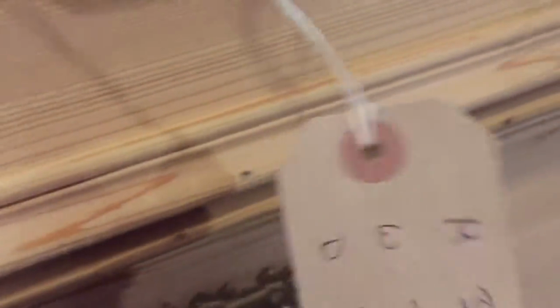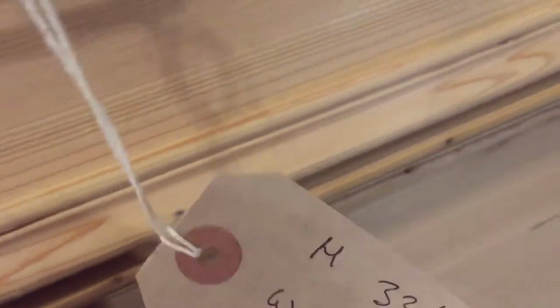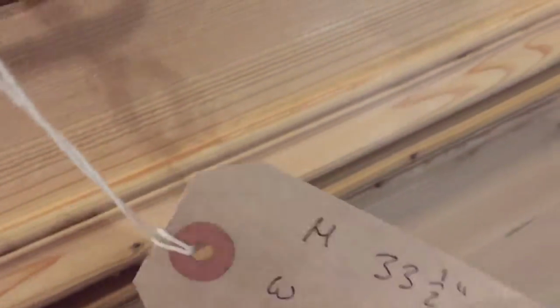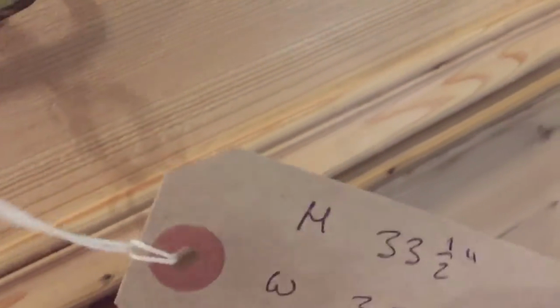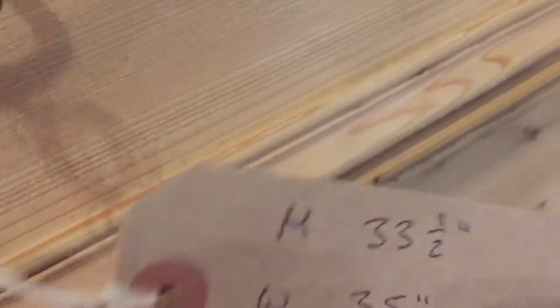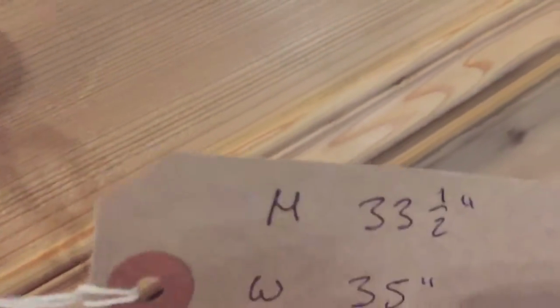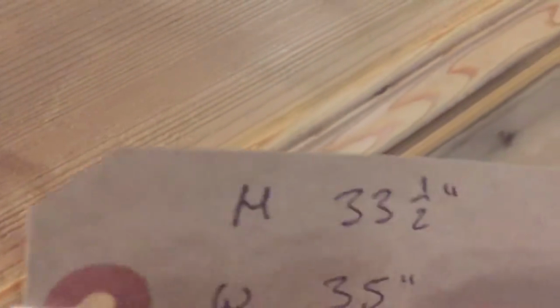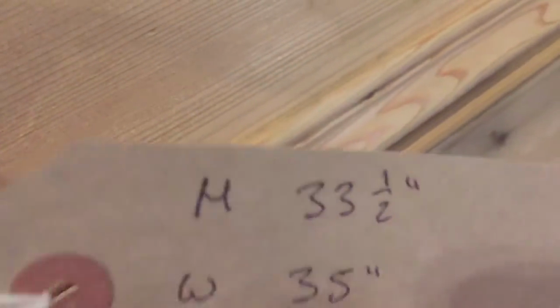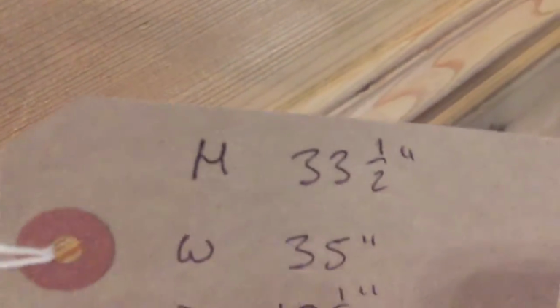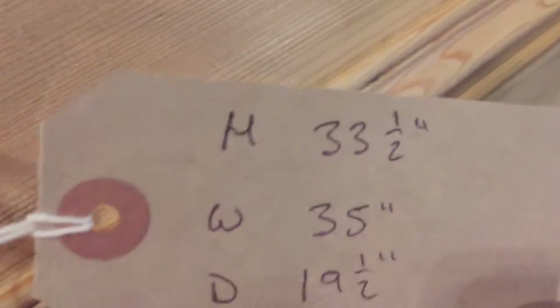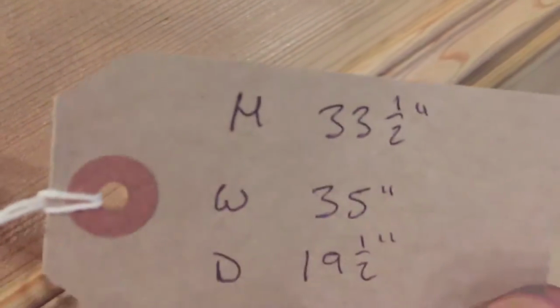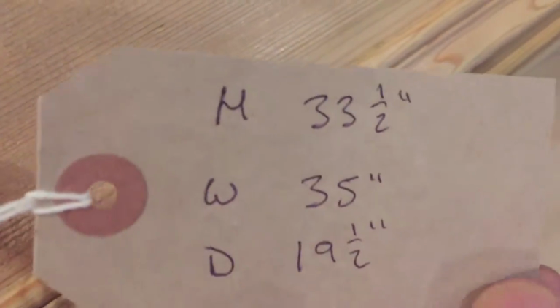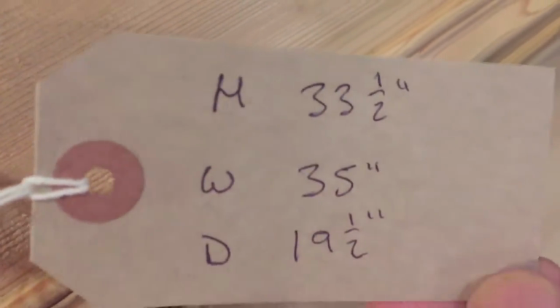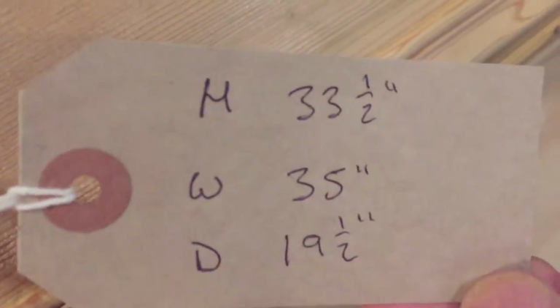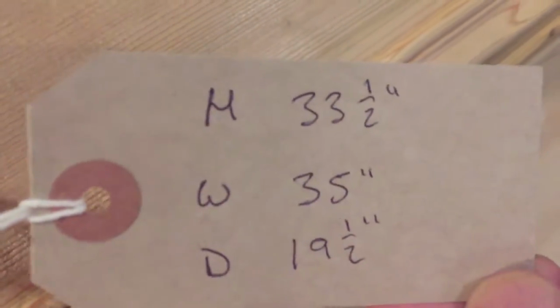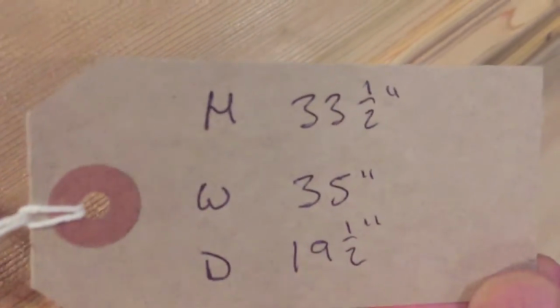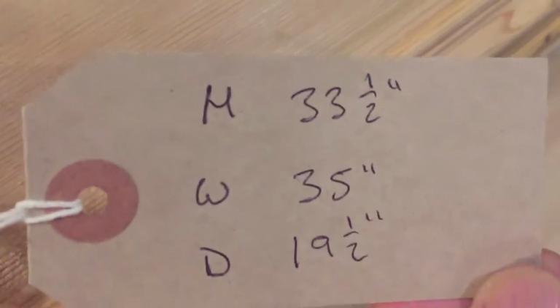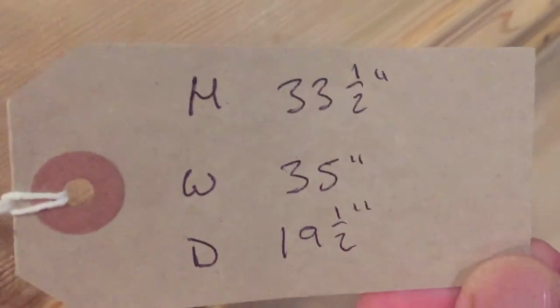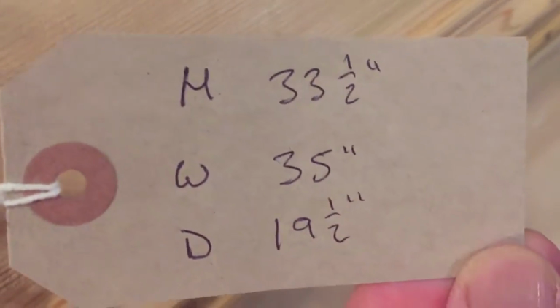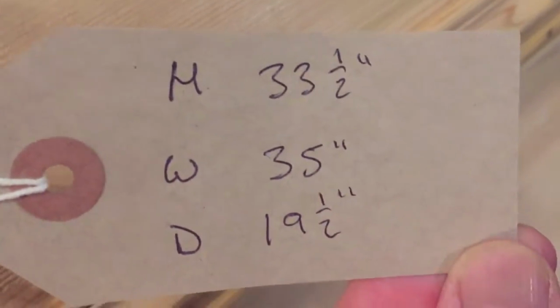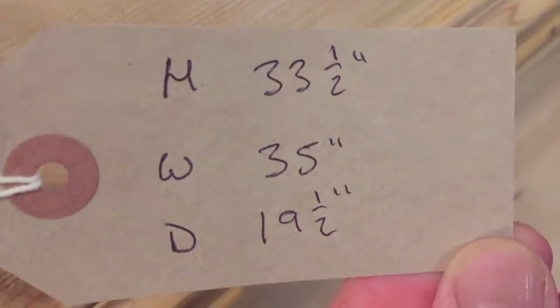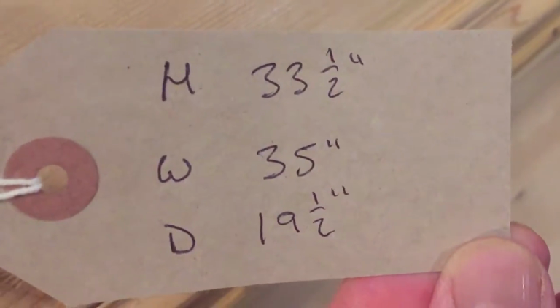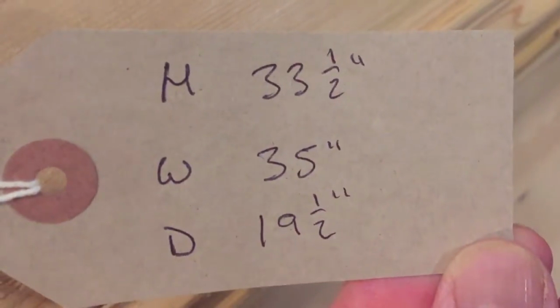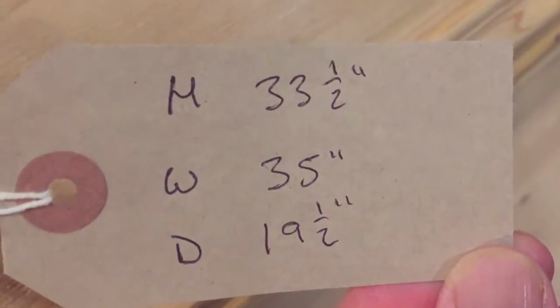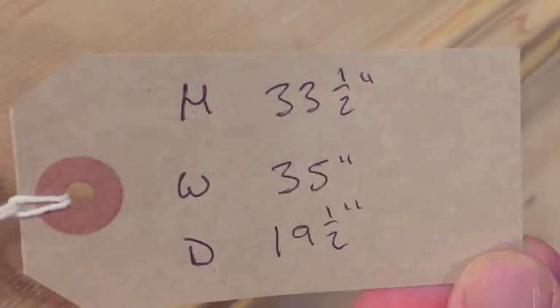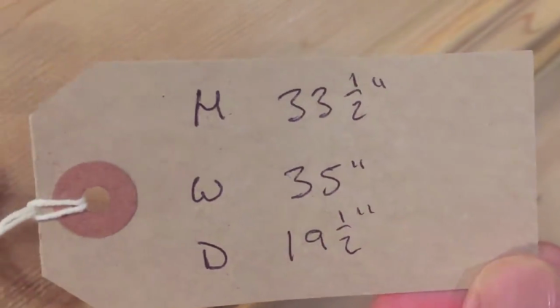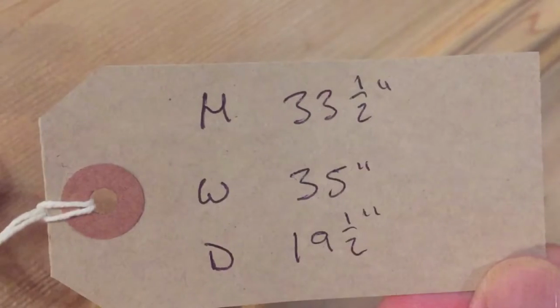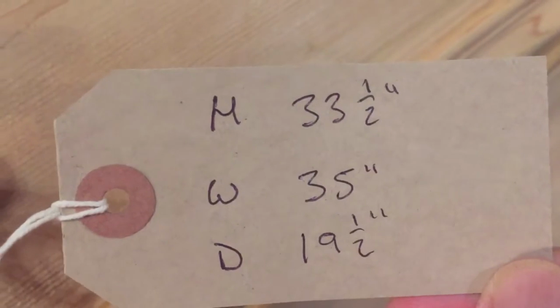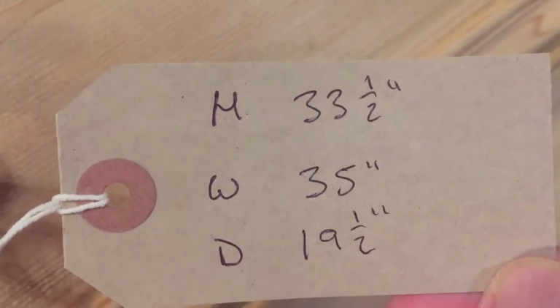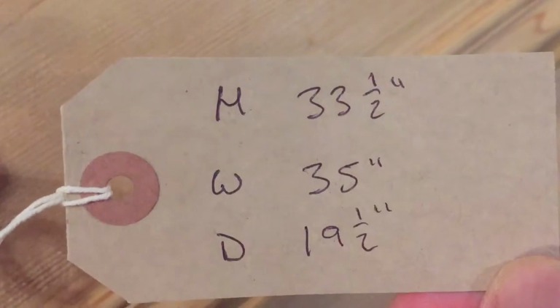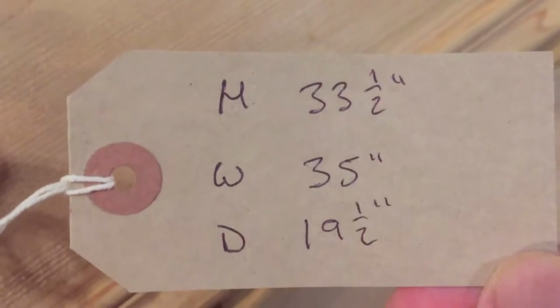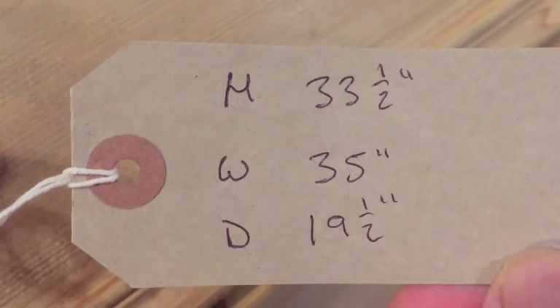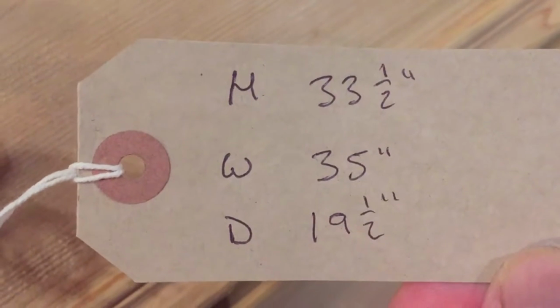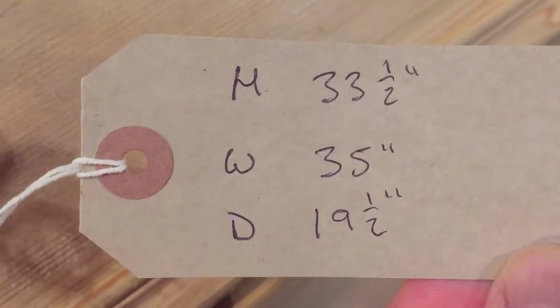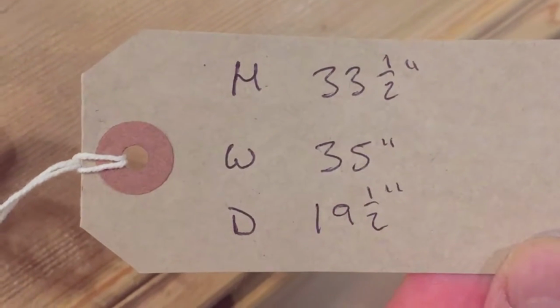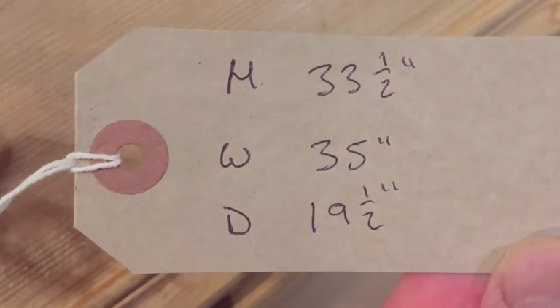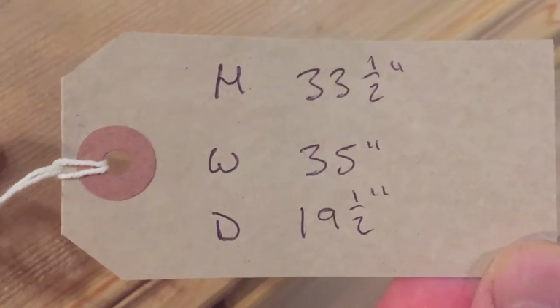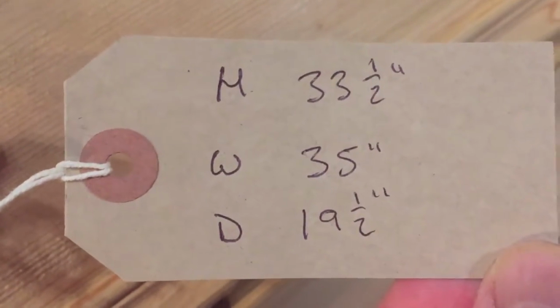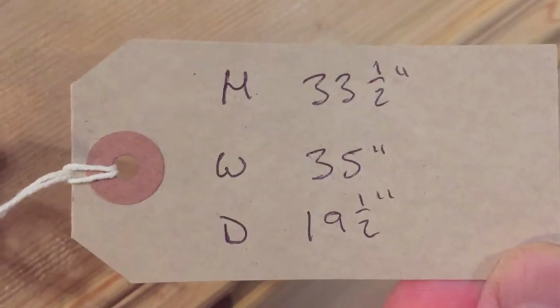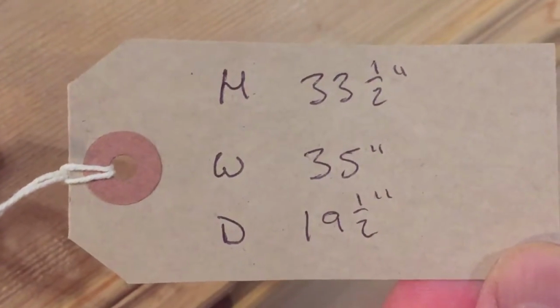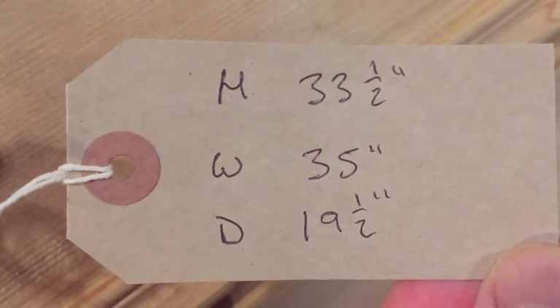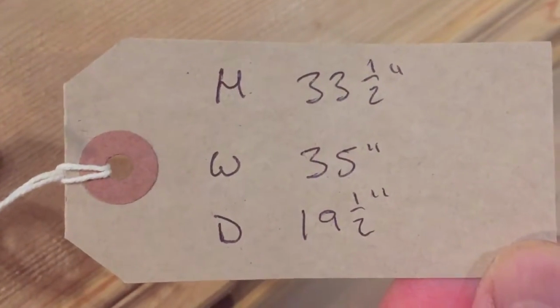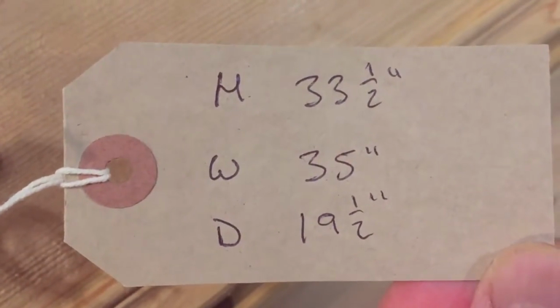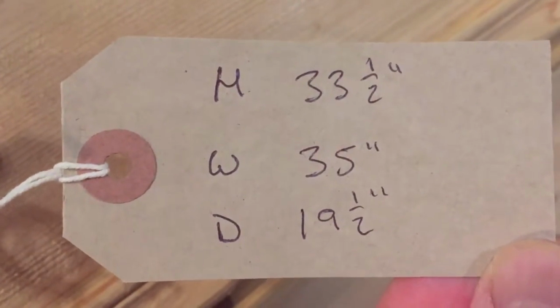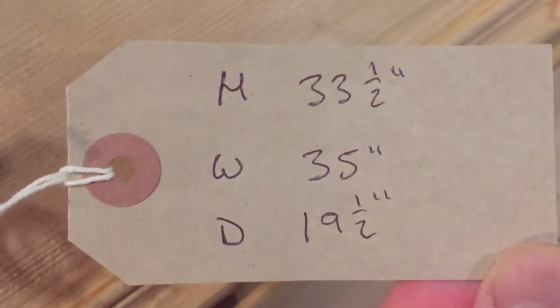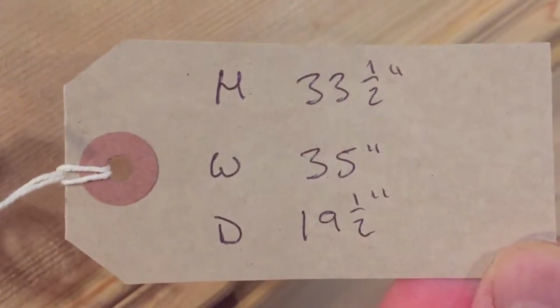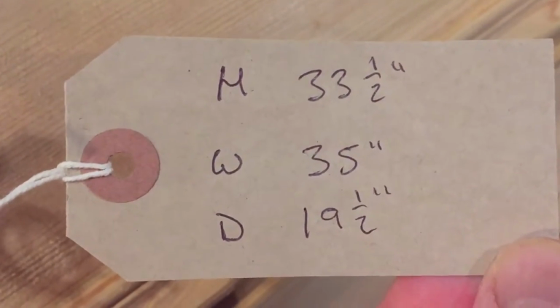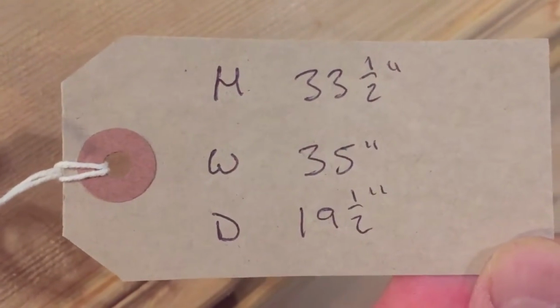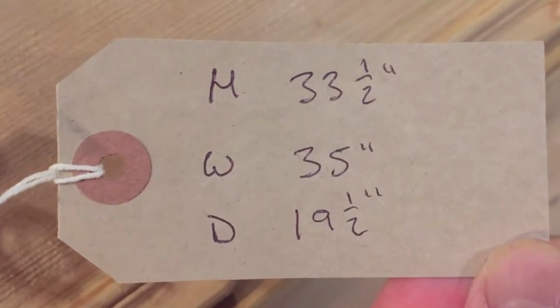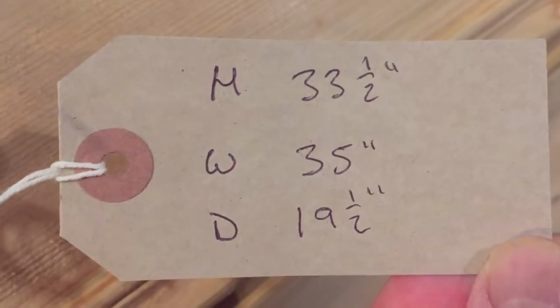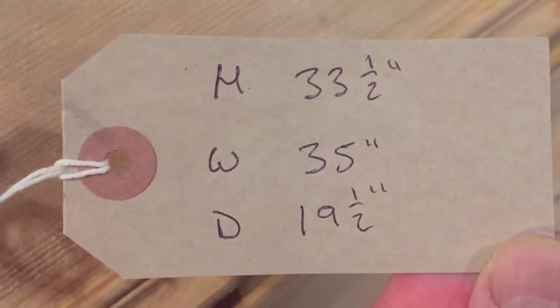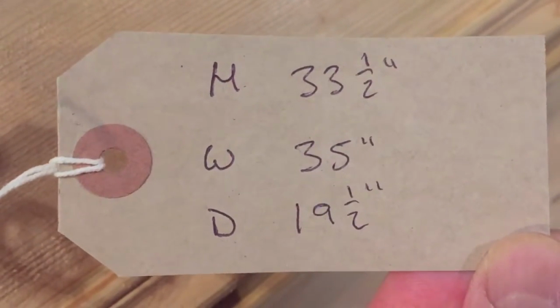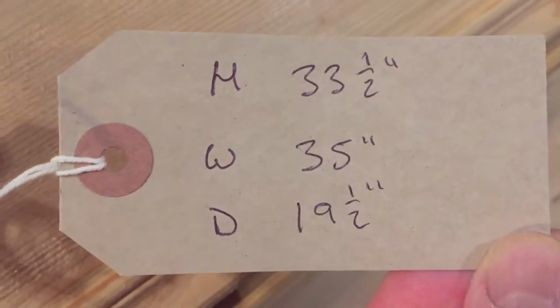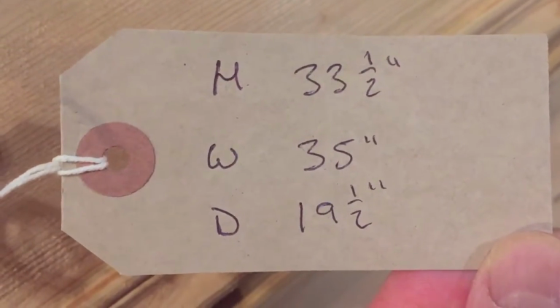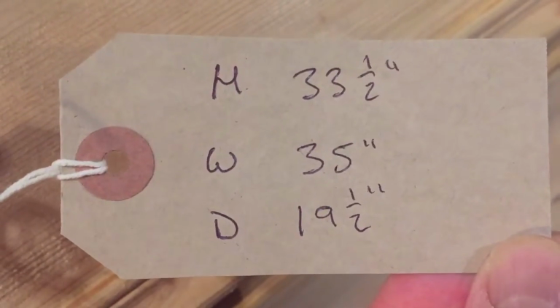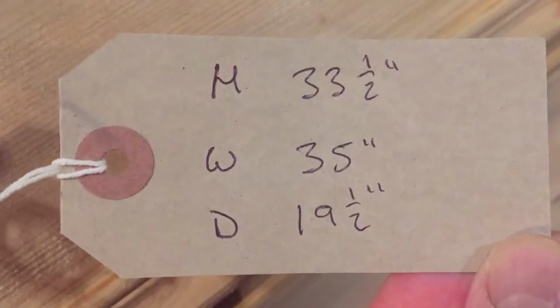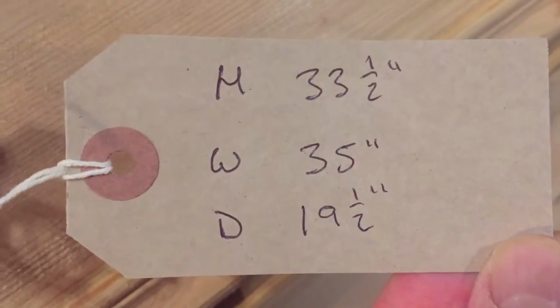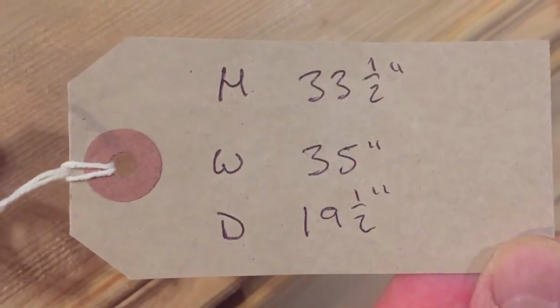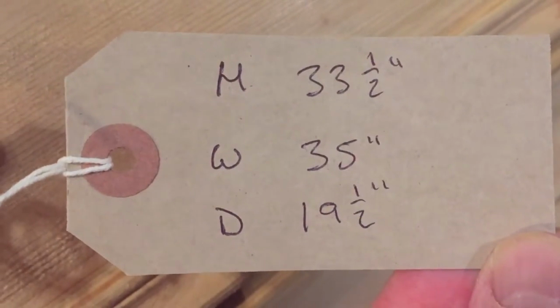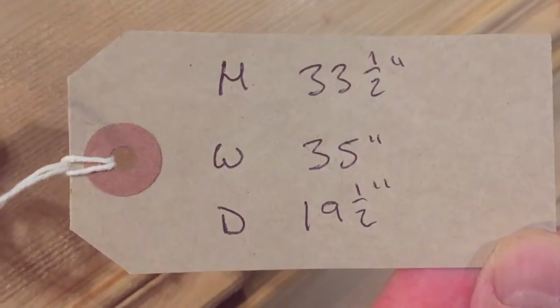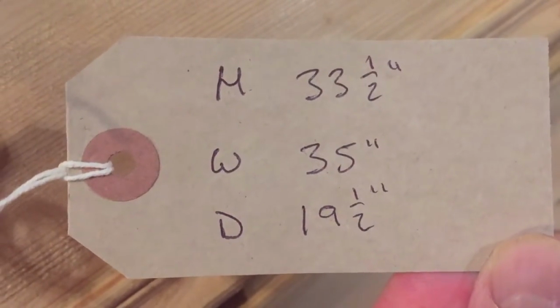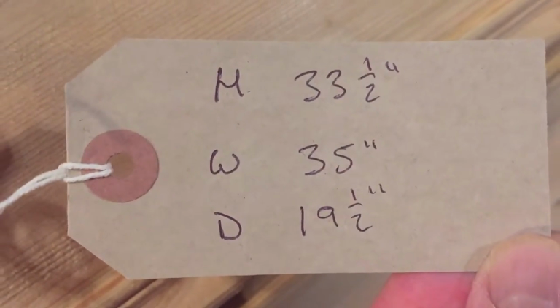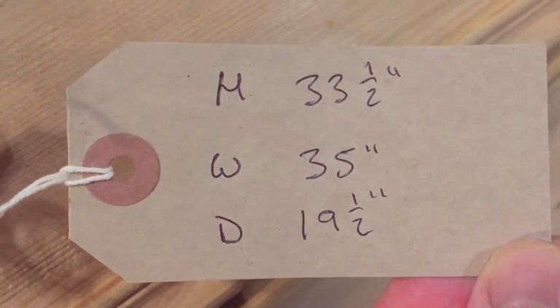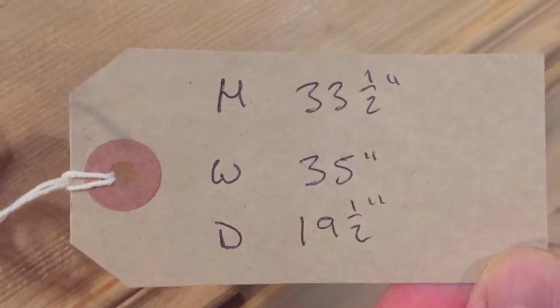The height is 33½ inches, the width 35 inches, and the depth 19½ inches.